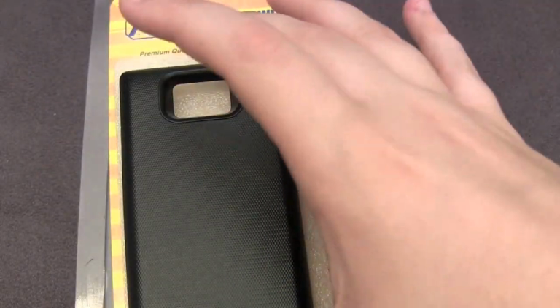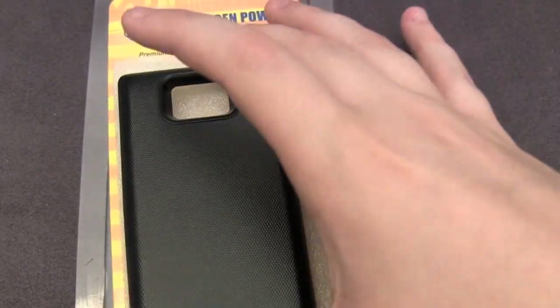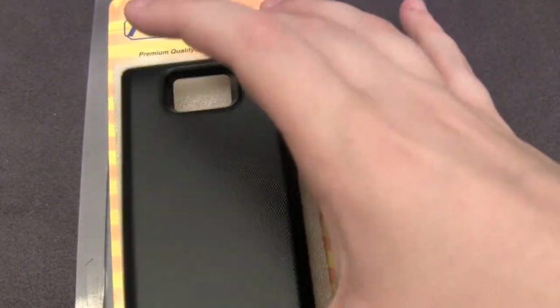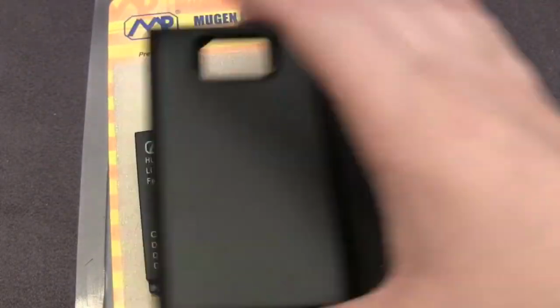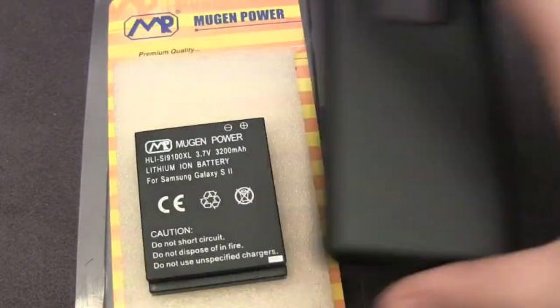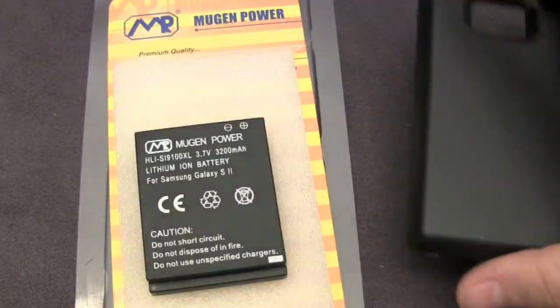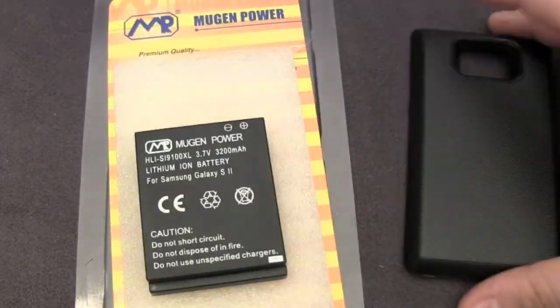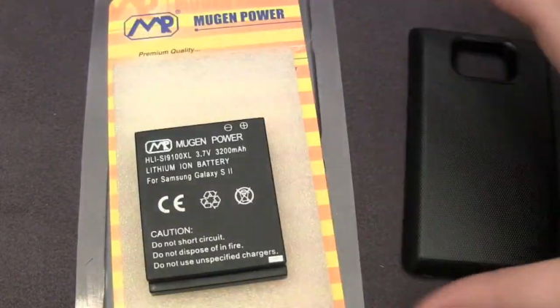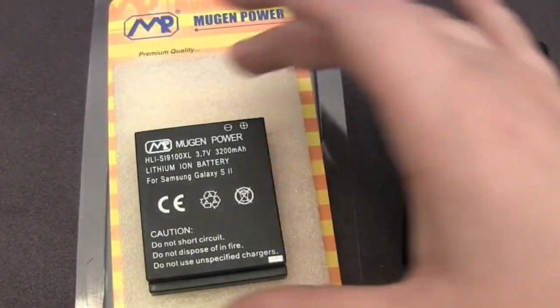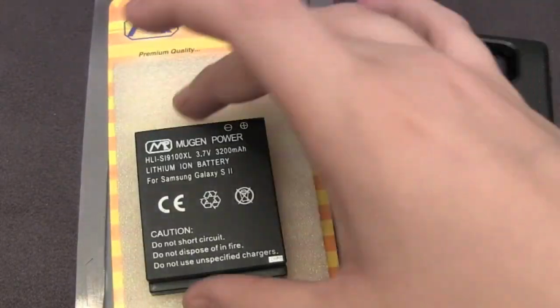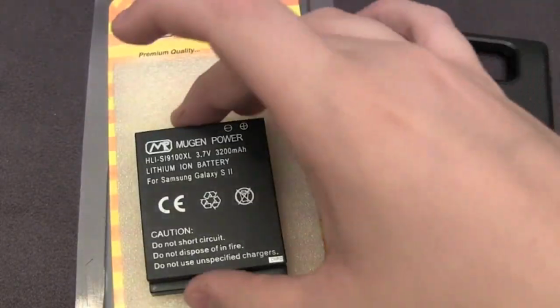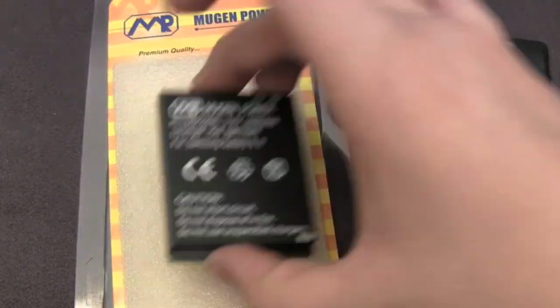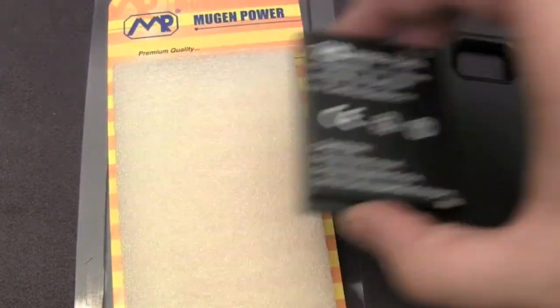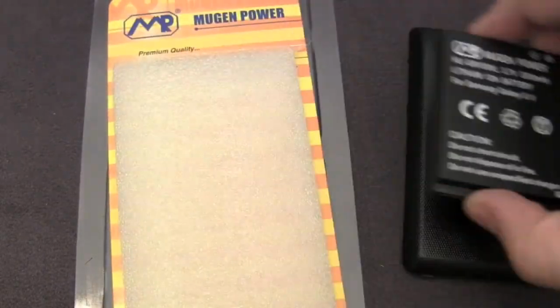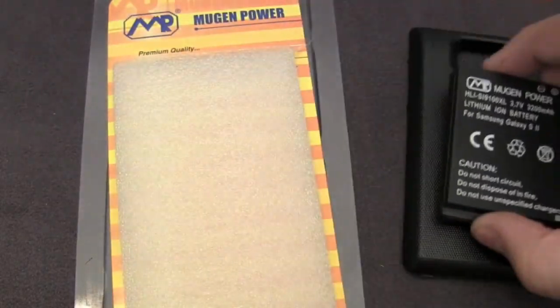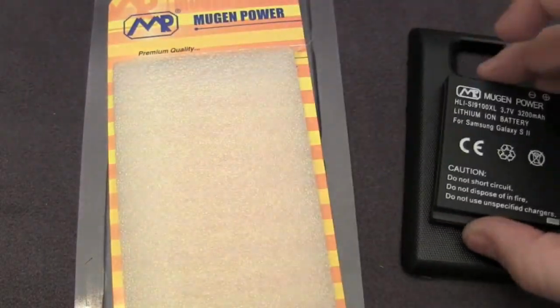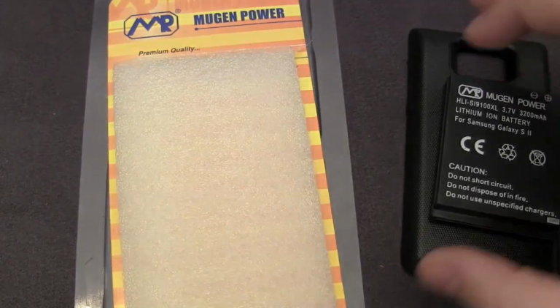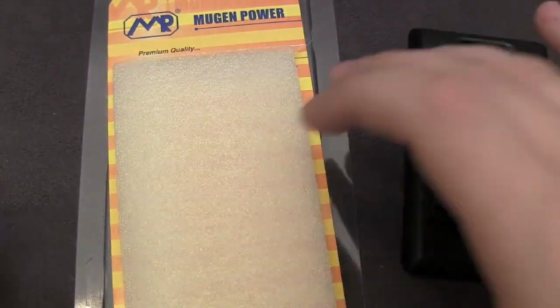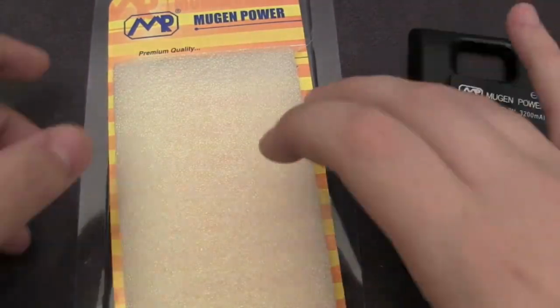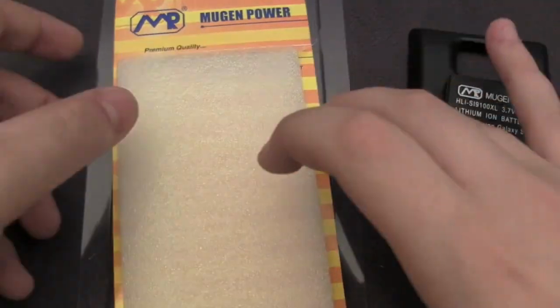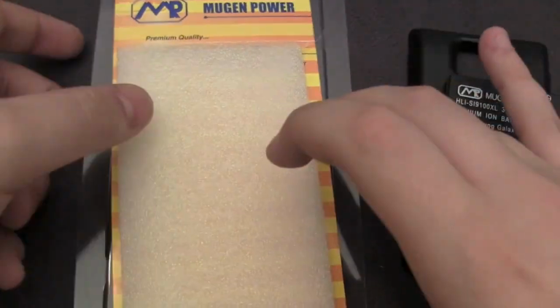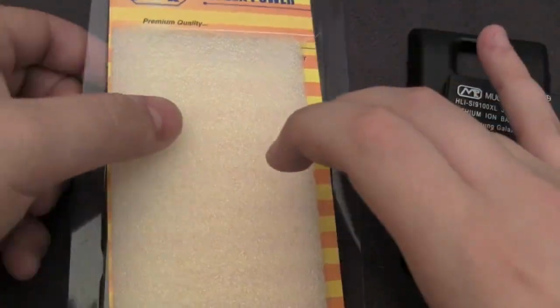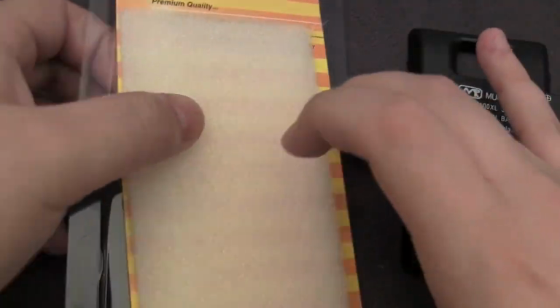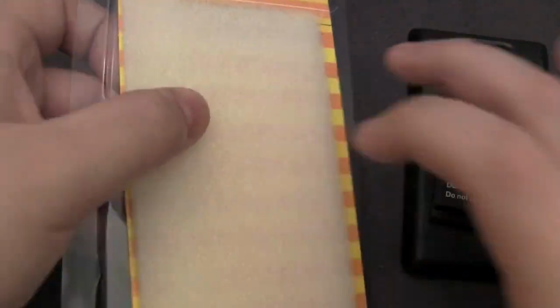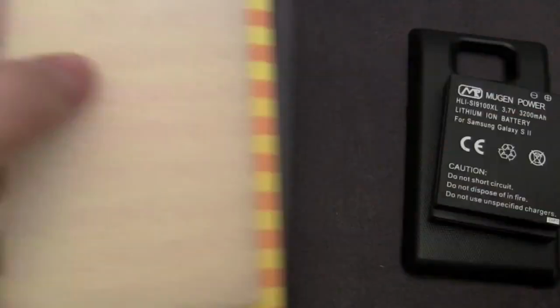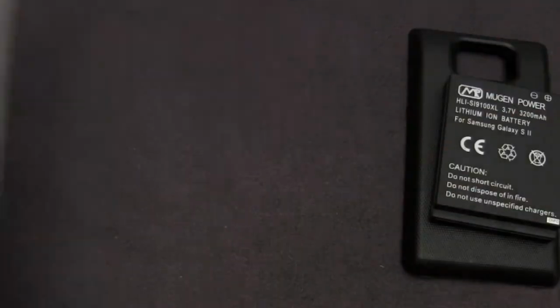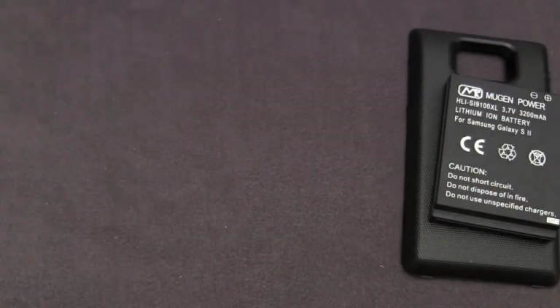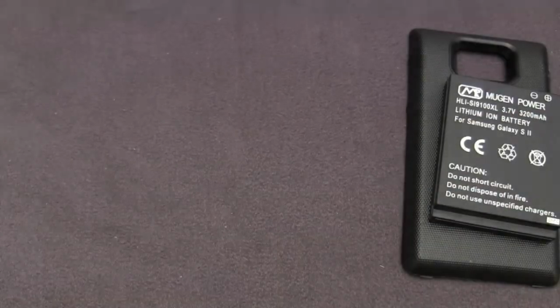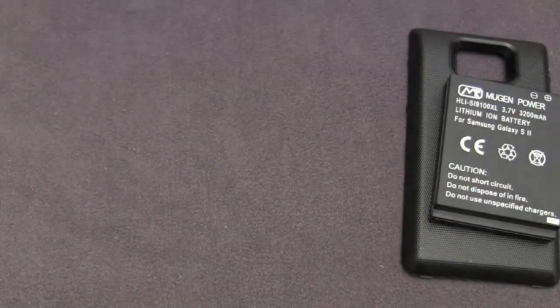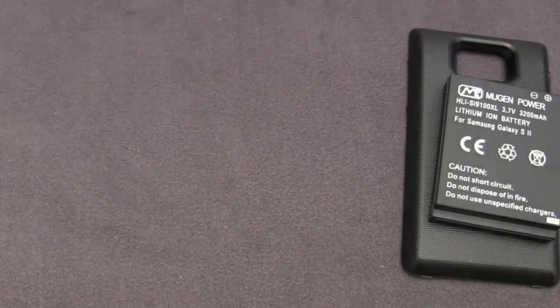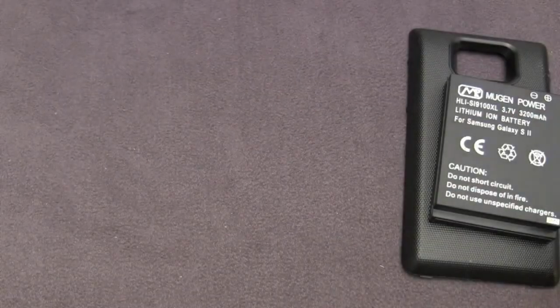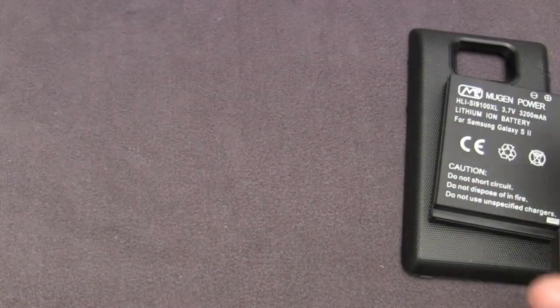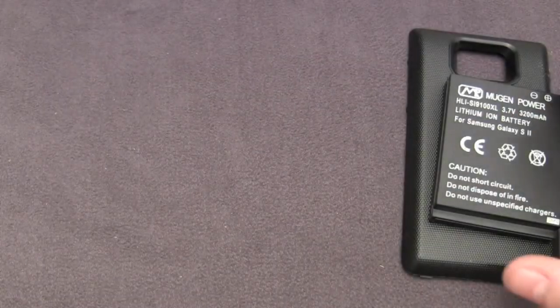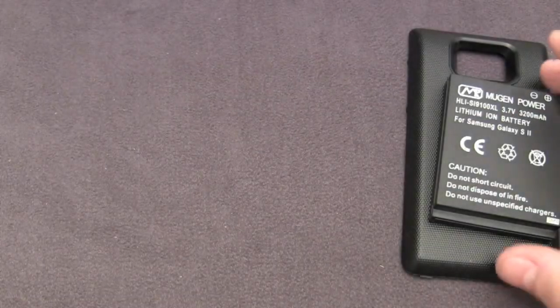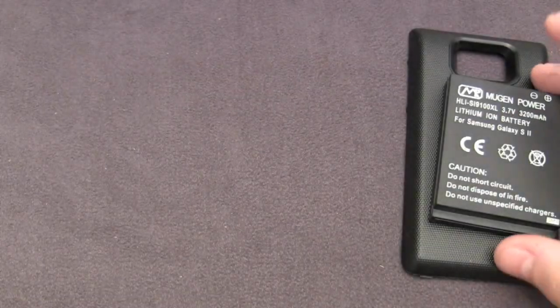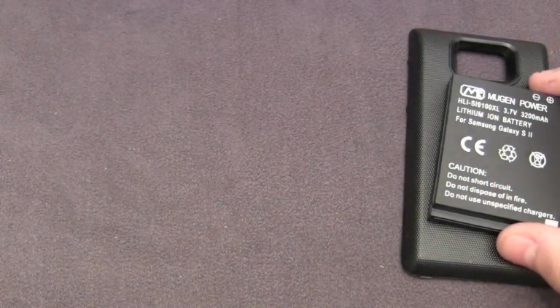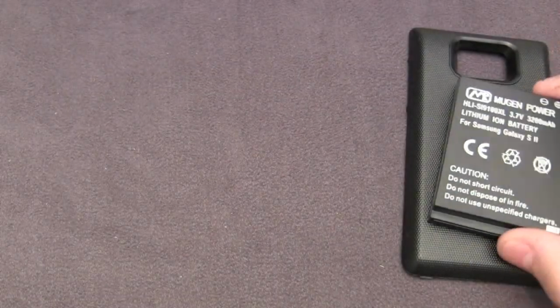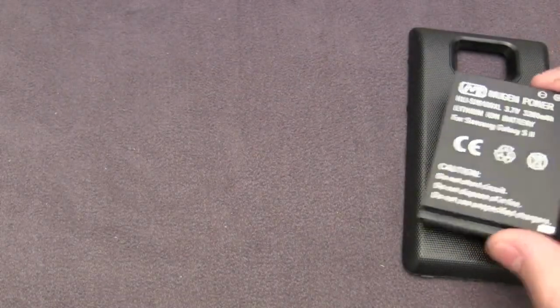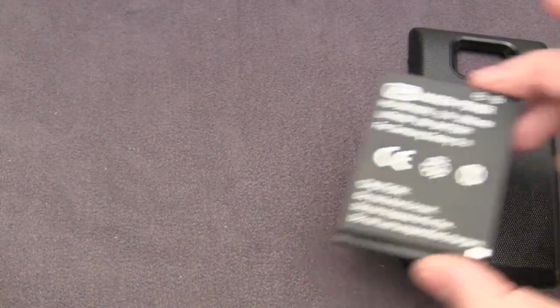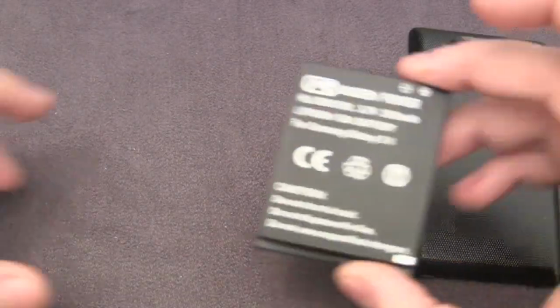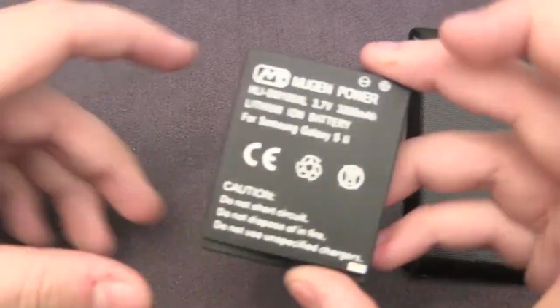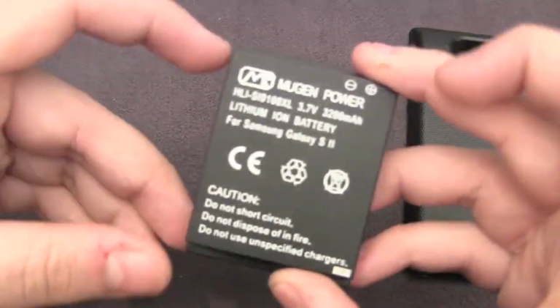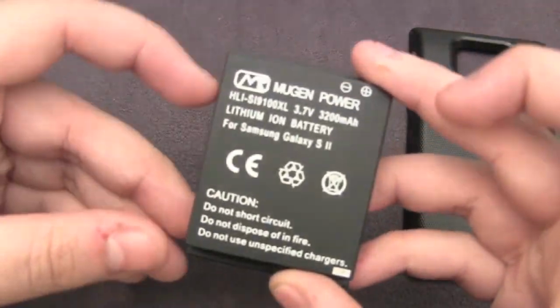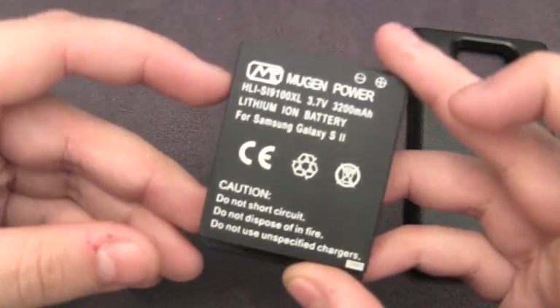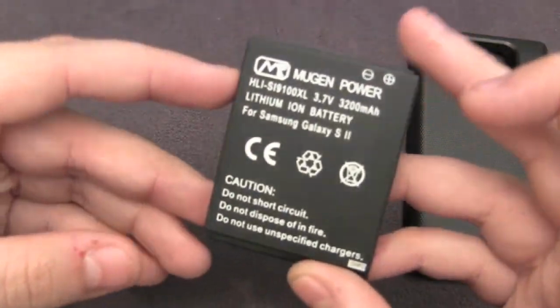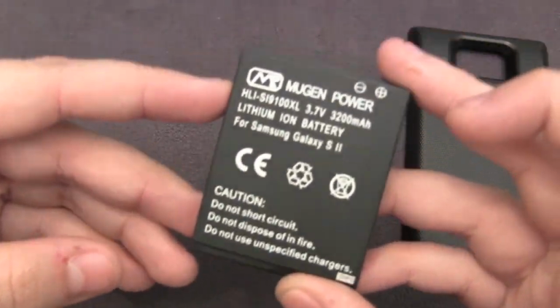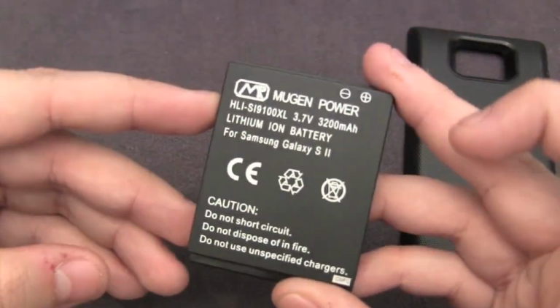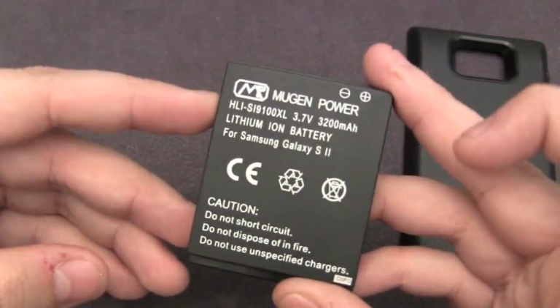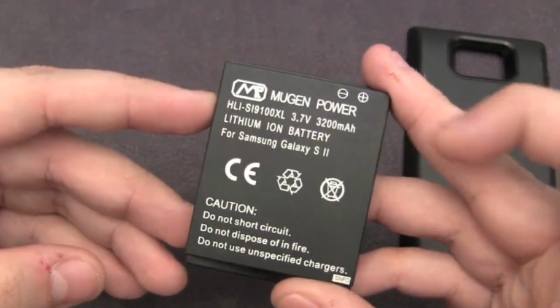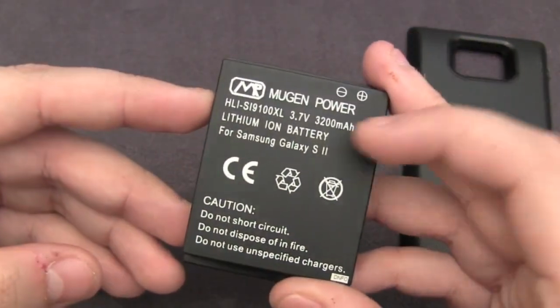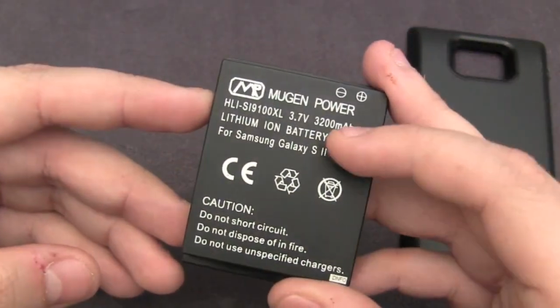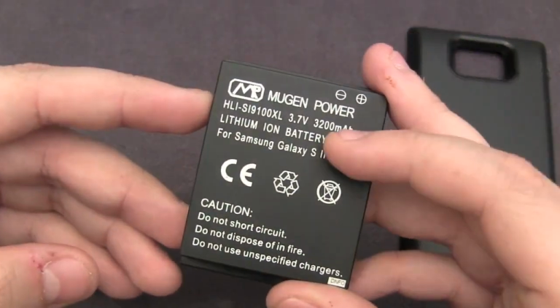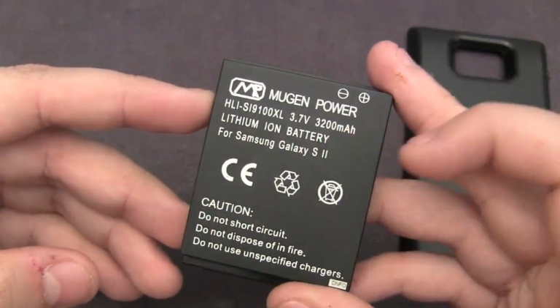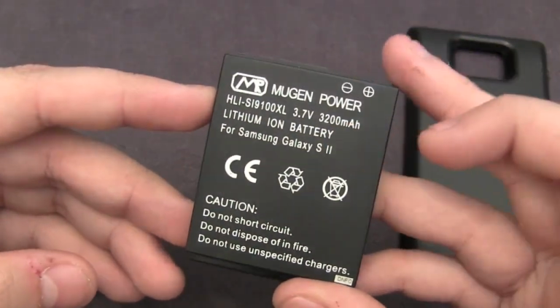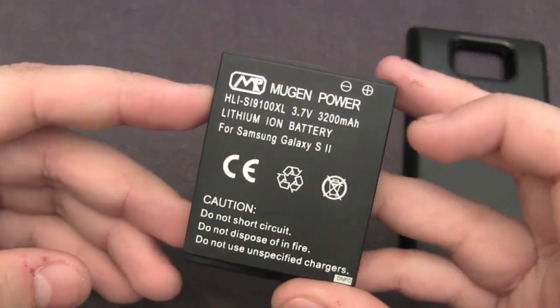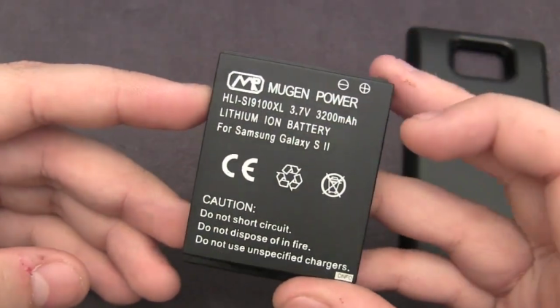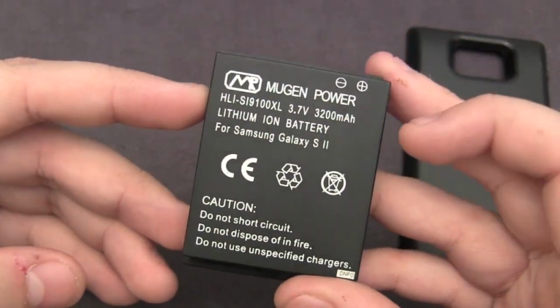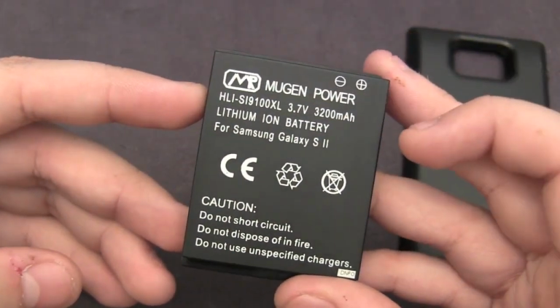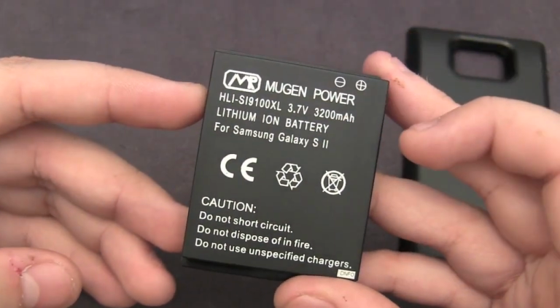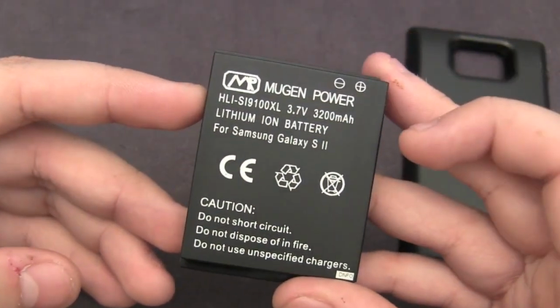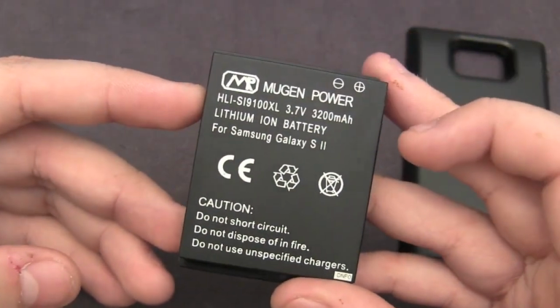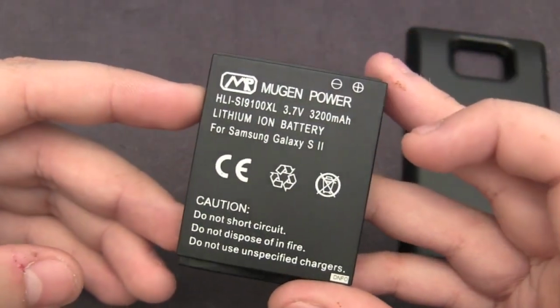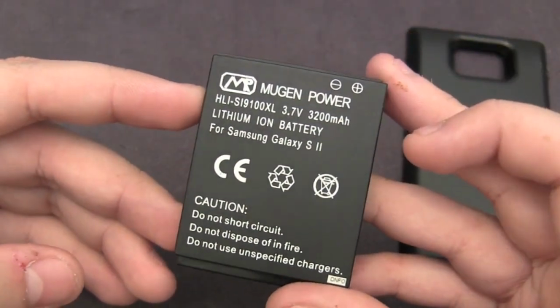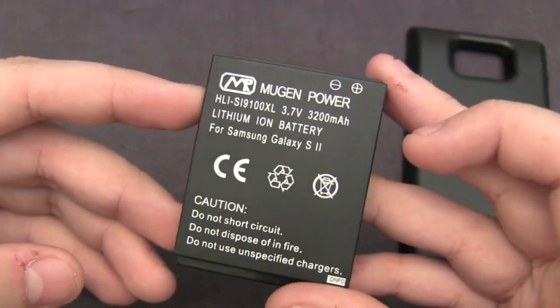So let's move everything aside and we'll see exactly what comes in the packaging. You get the battery itself, which is 3200 mAh.